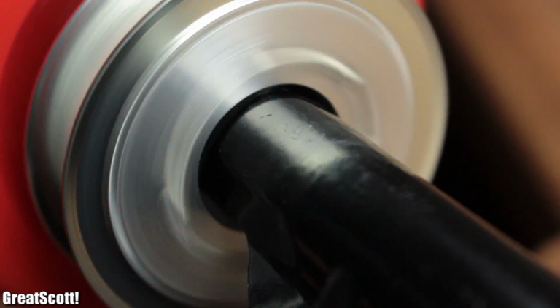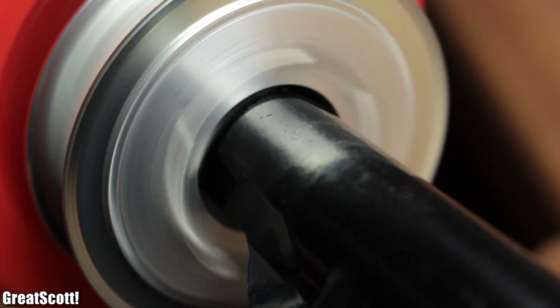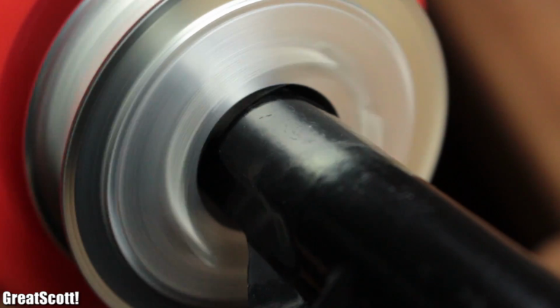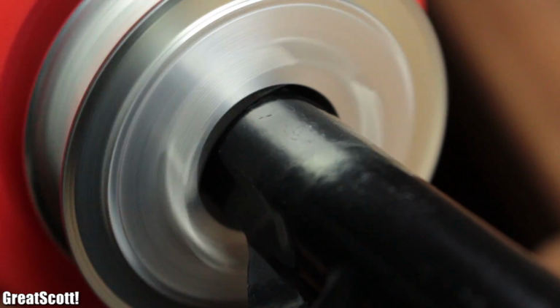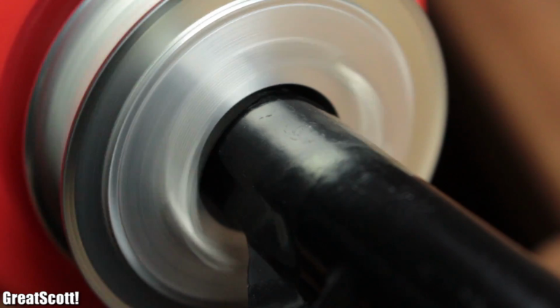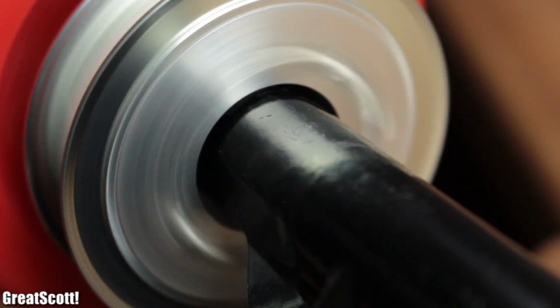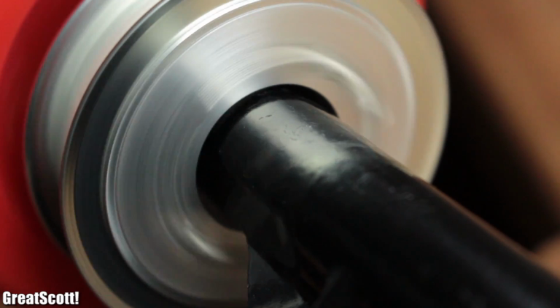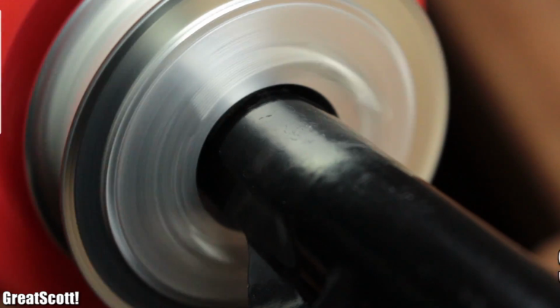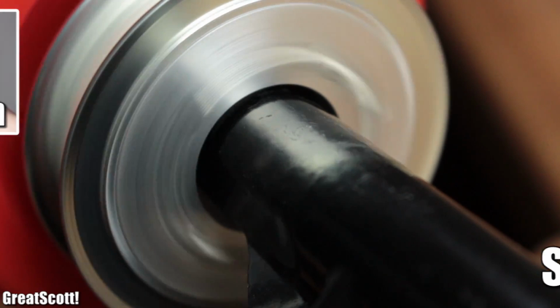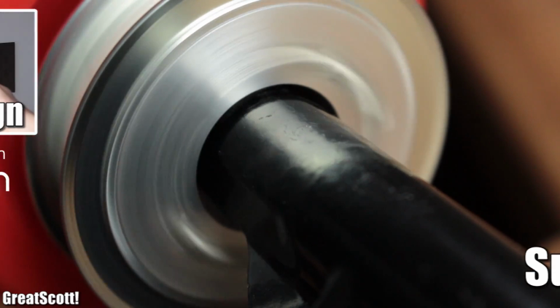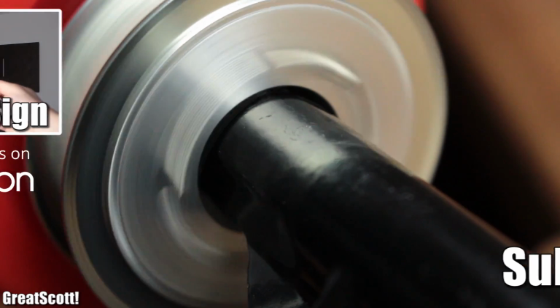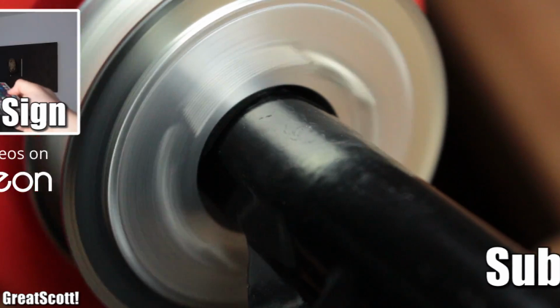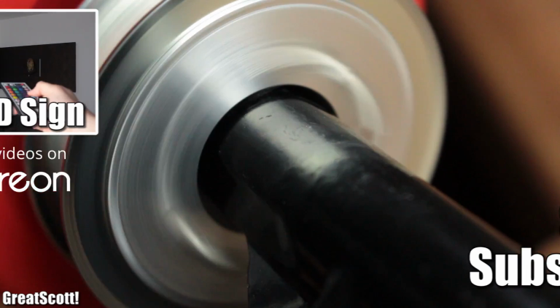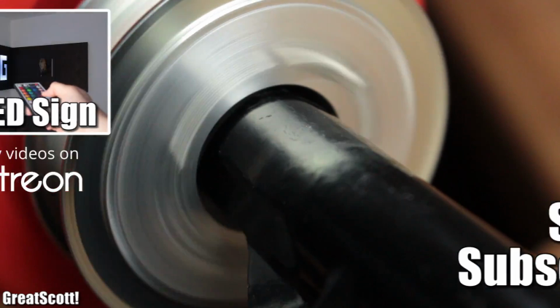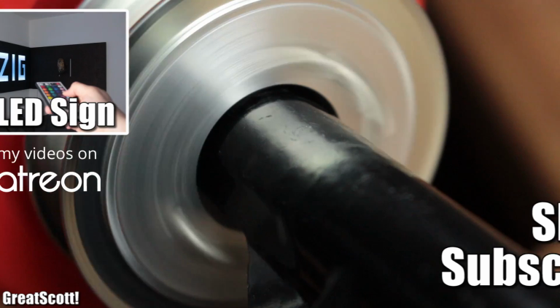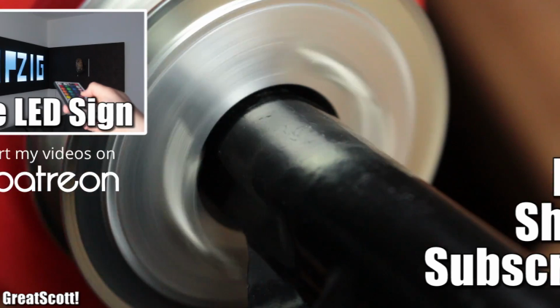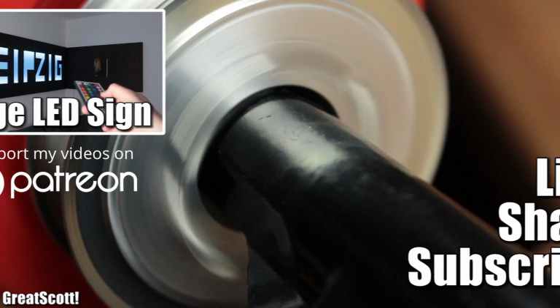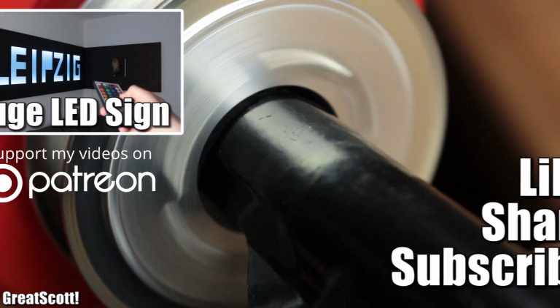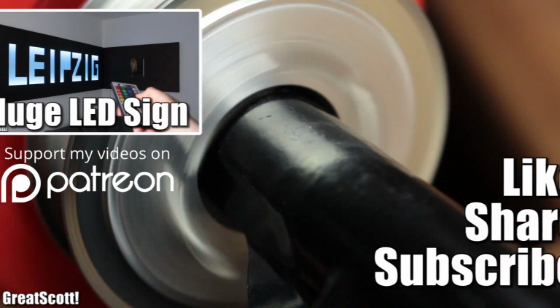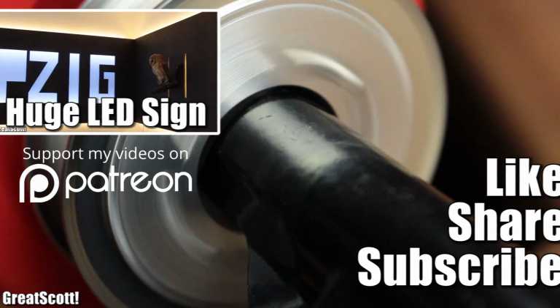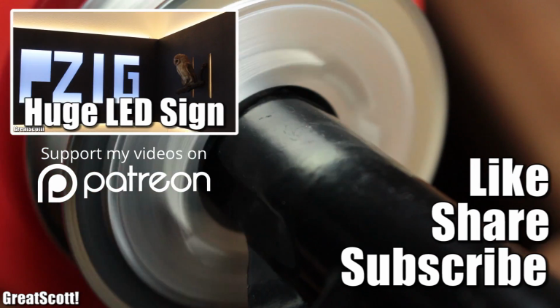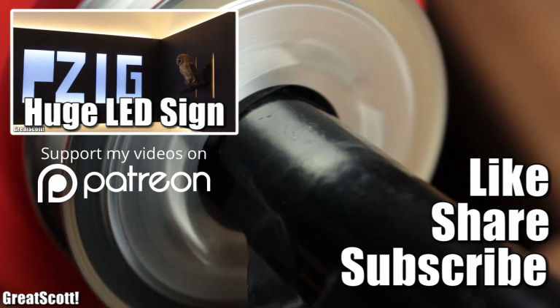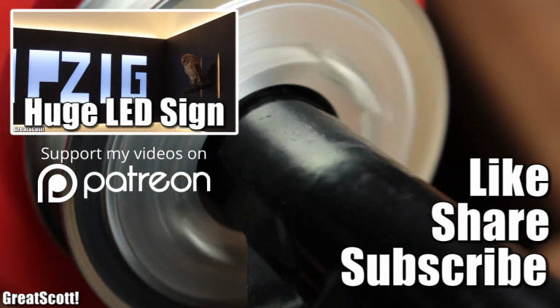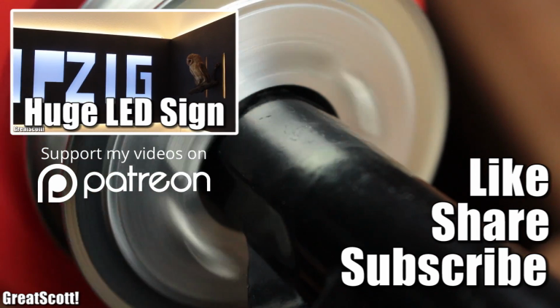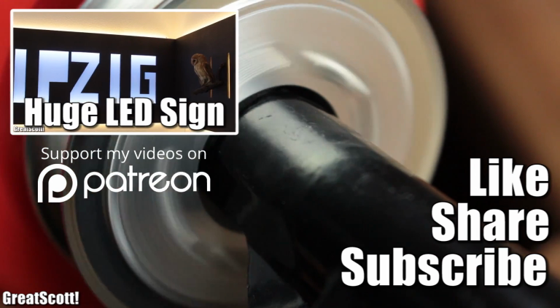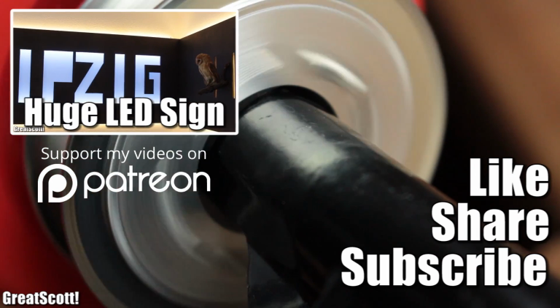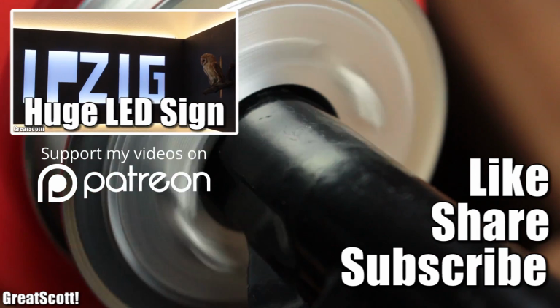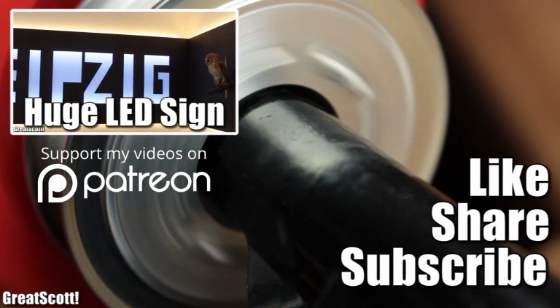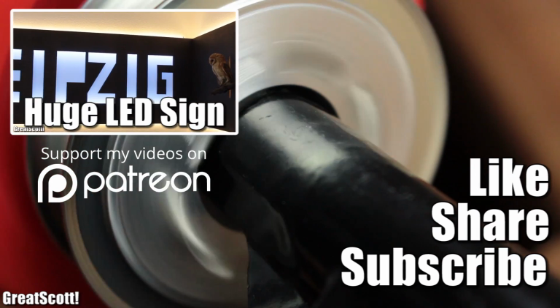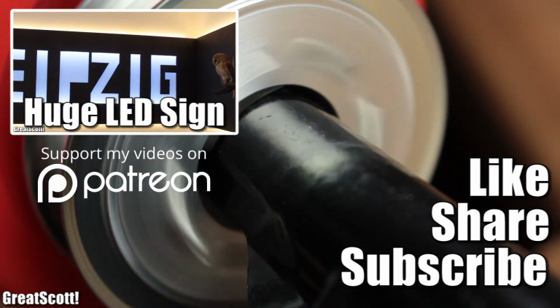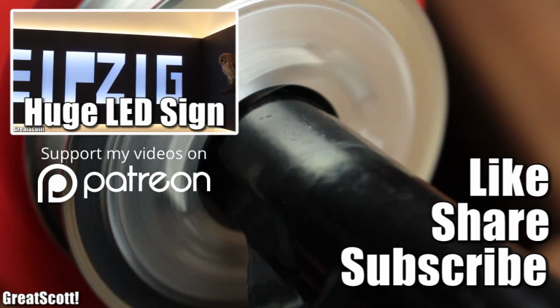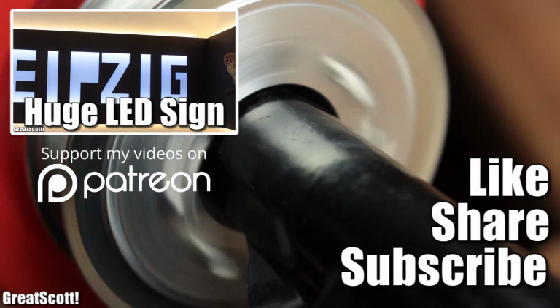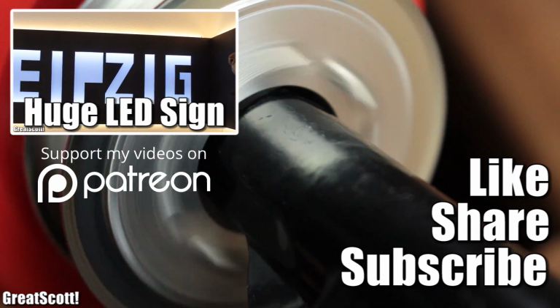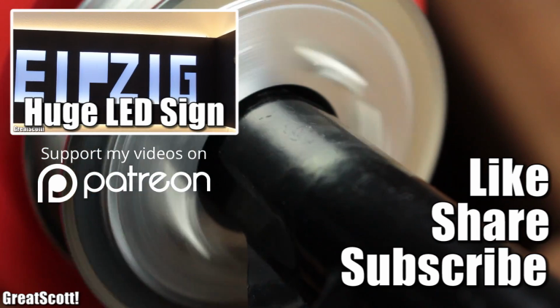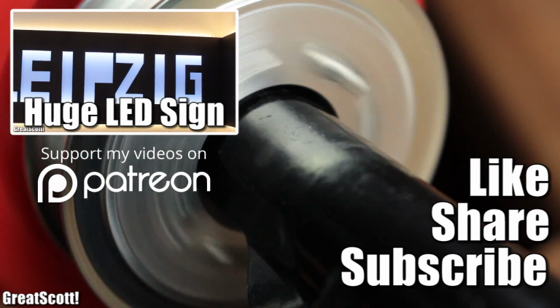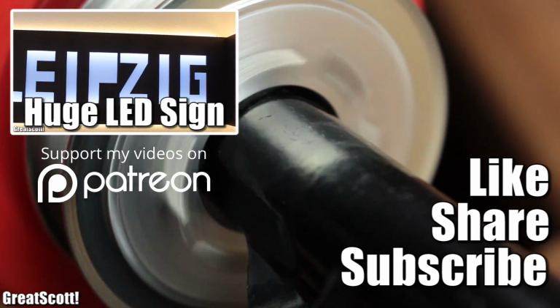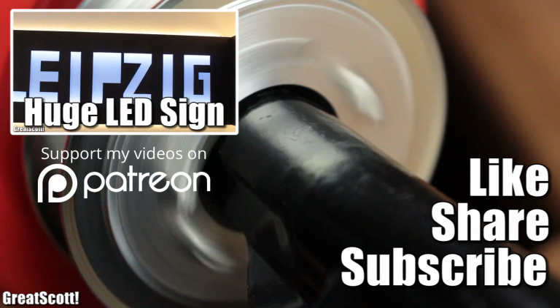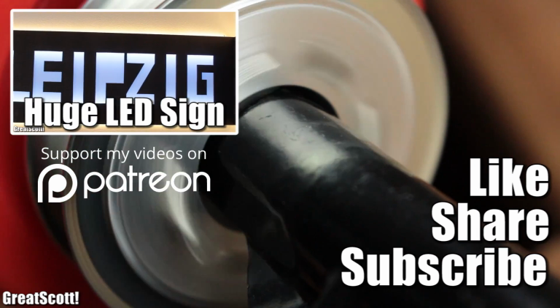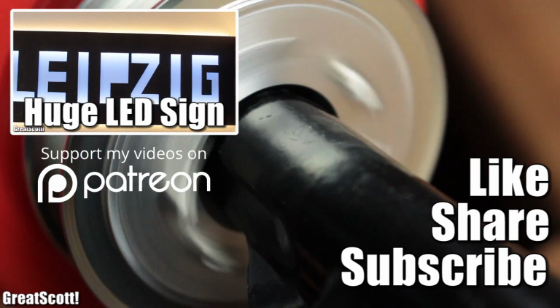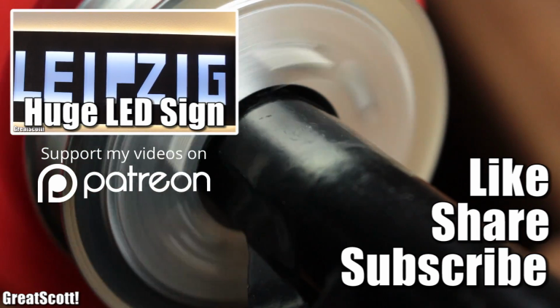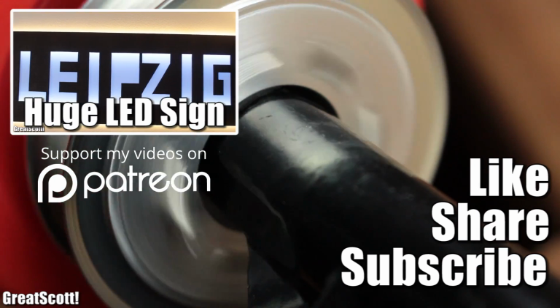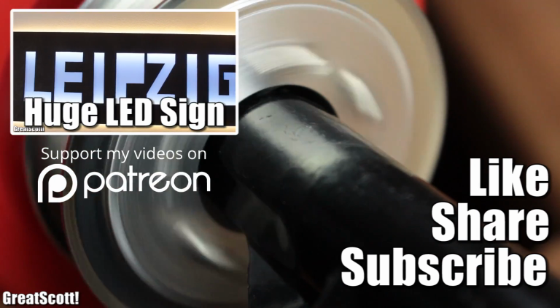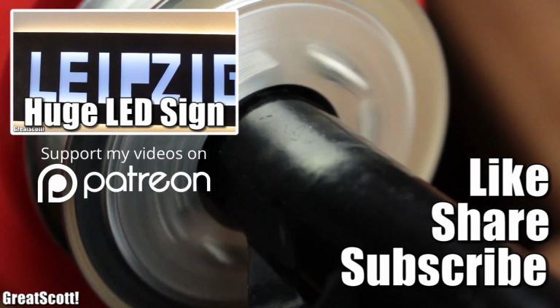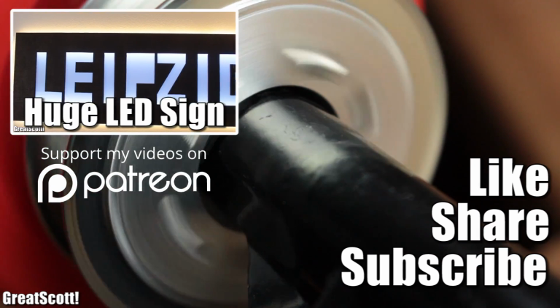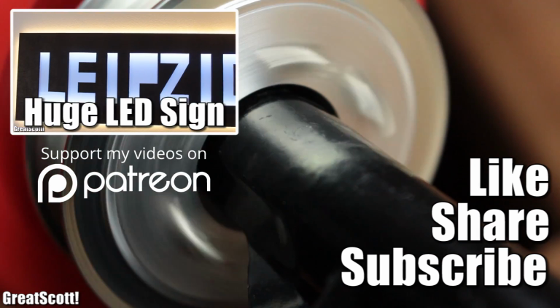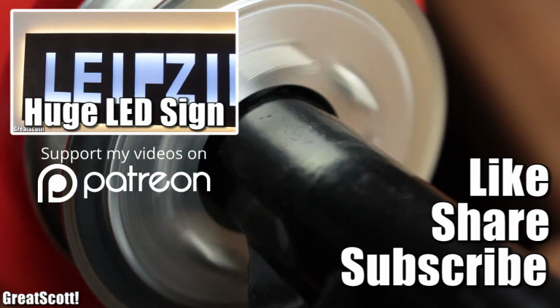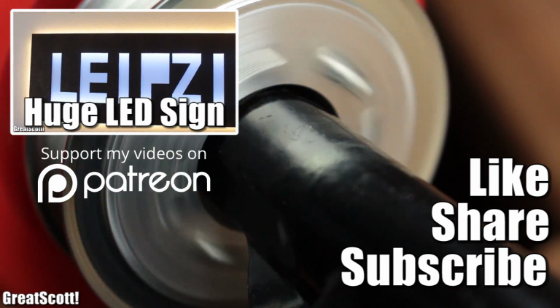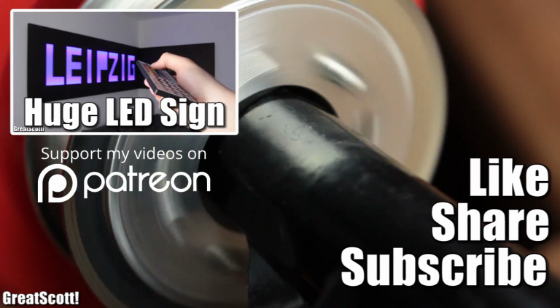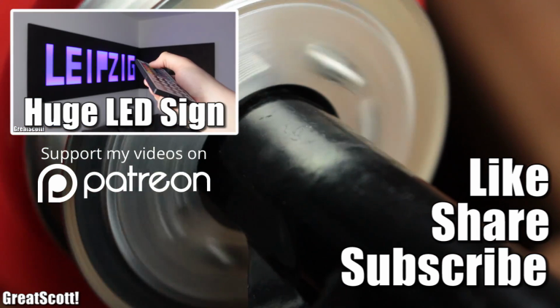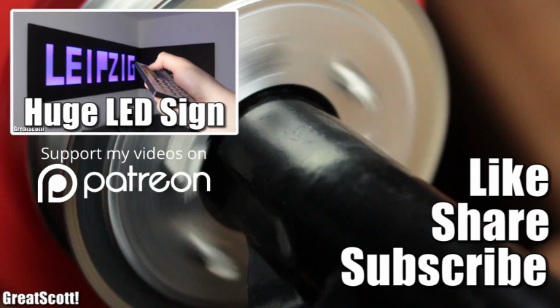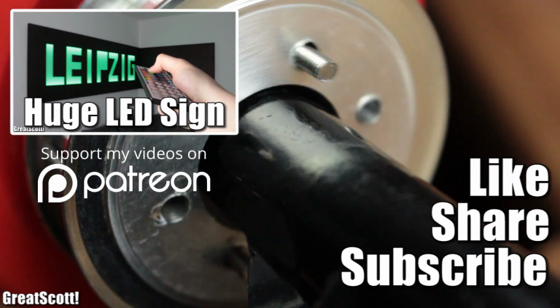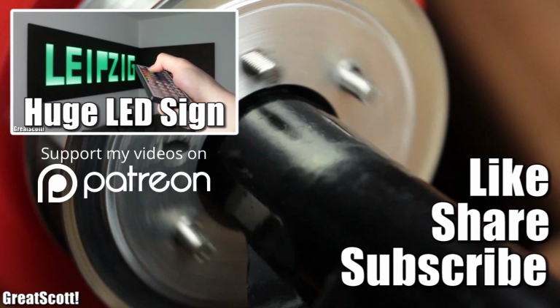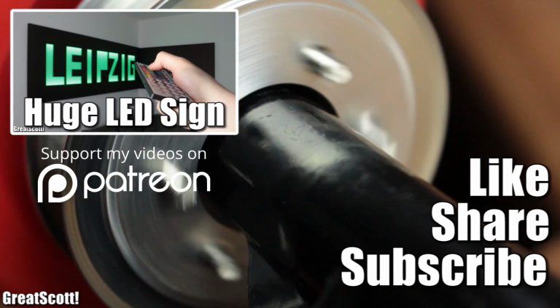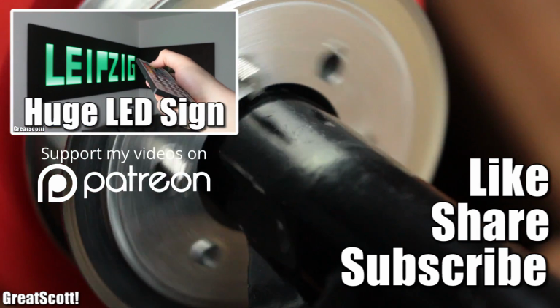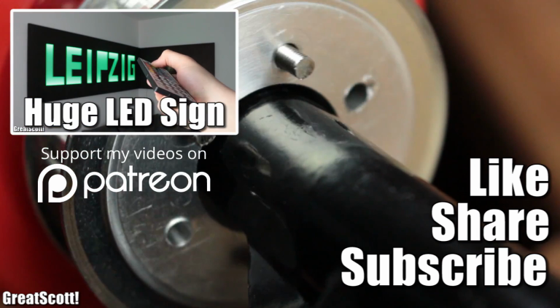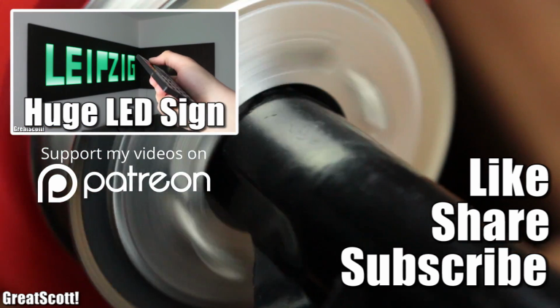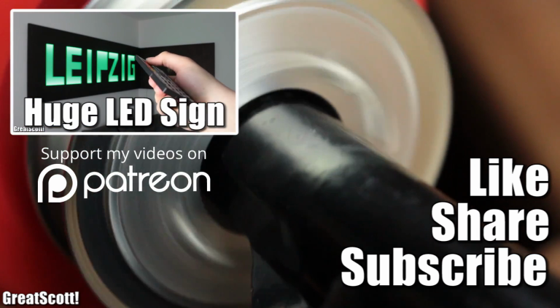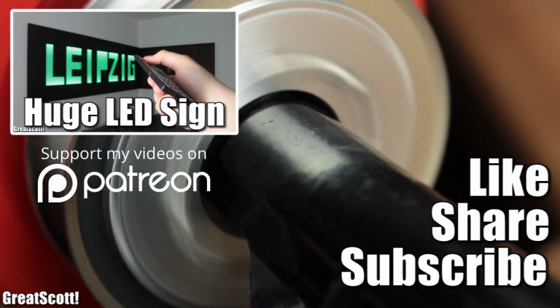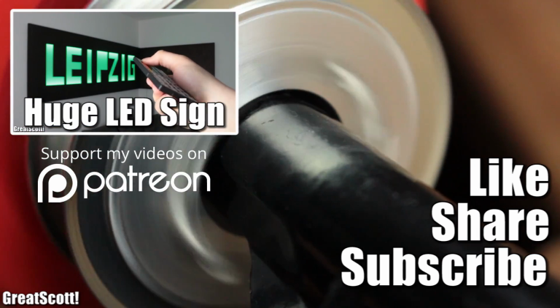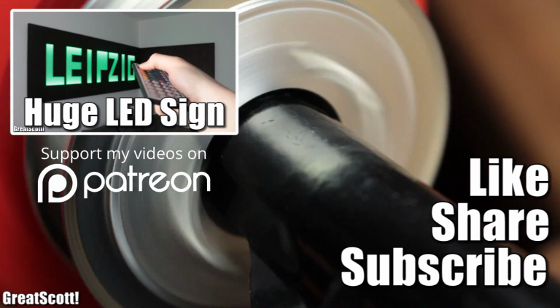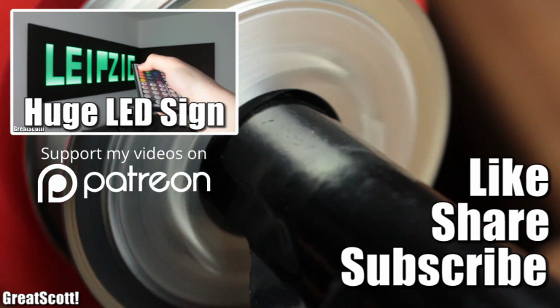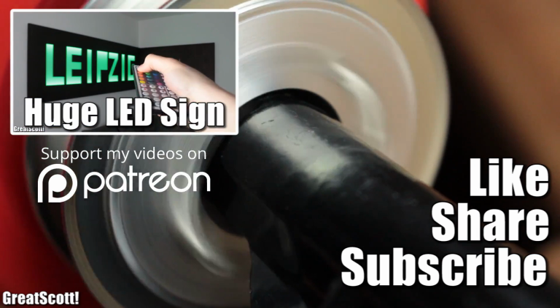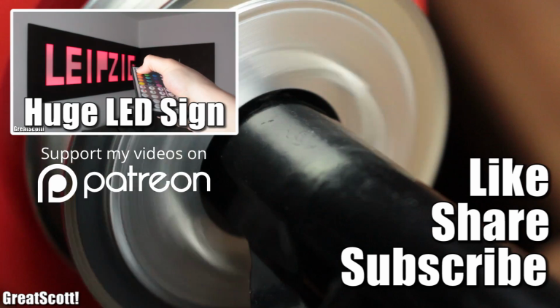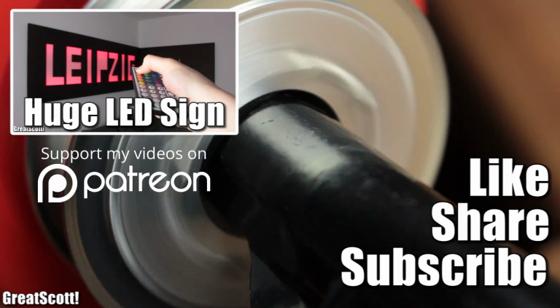Until then, don't forget to like, share, and subscribe. Consider supporting me through my Patreon campaign. Stay creative, and I will see you next time.